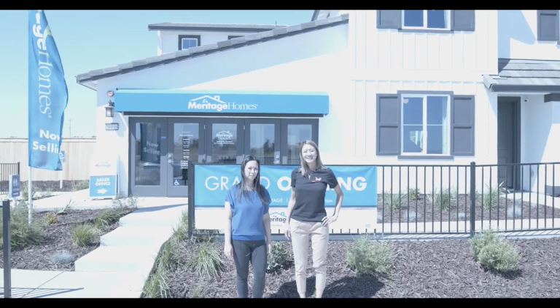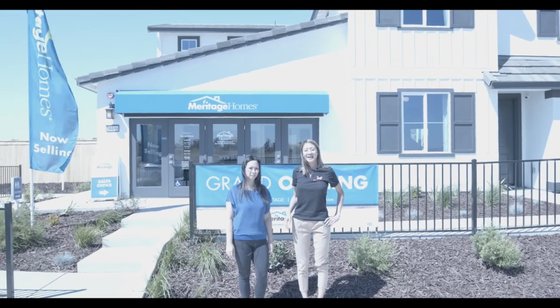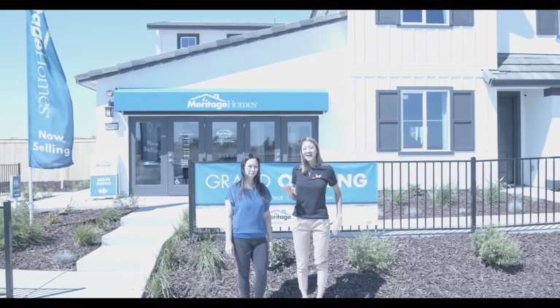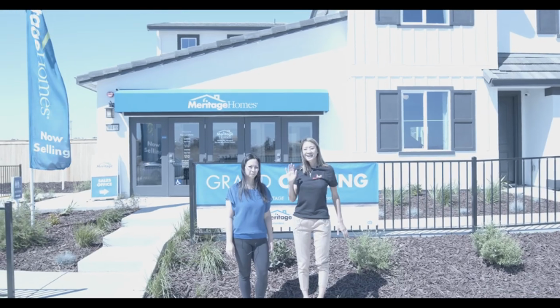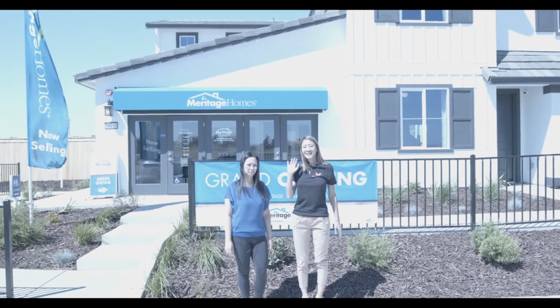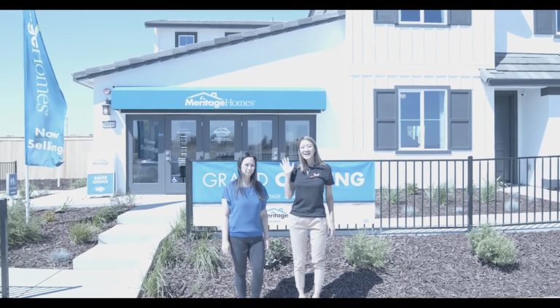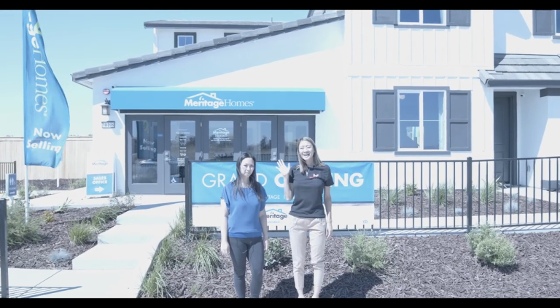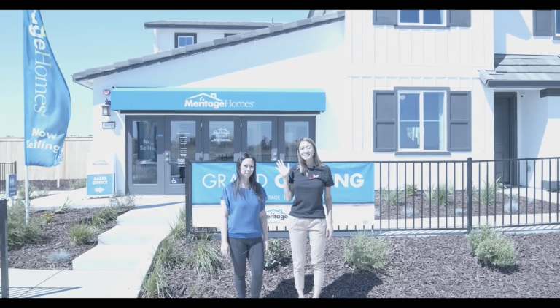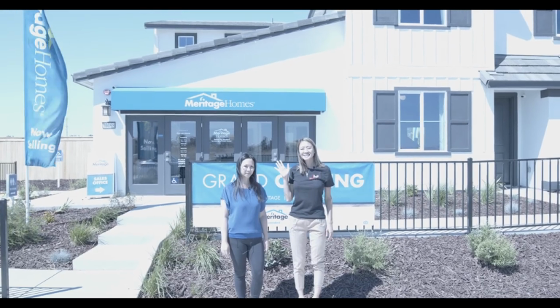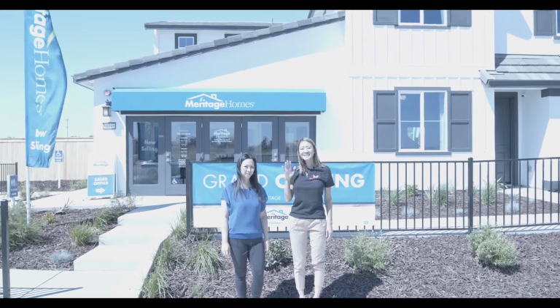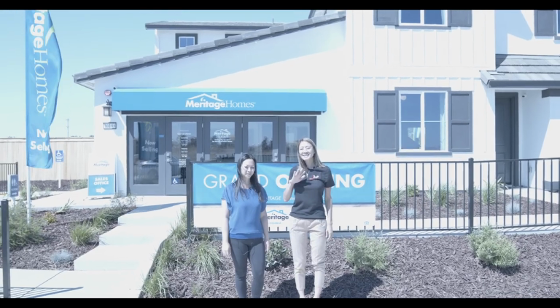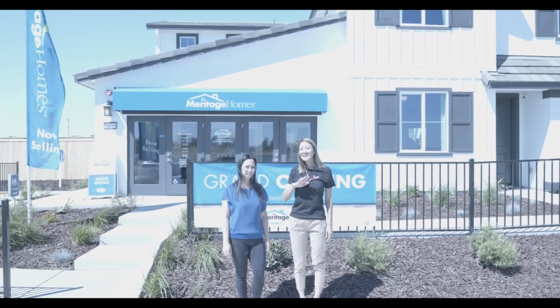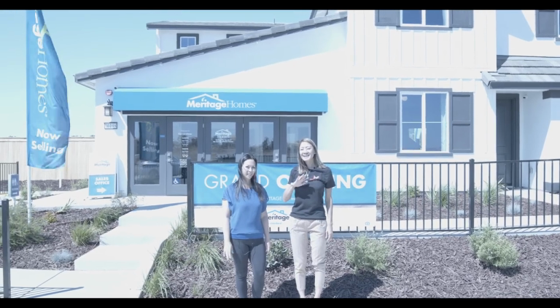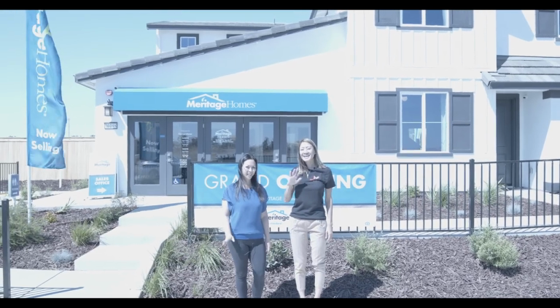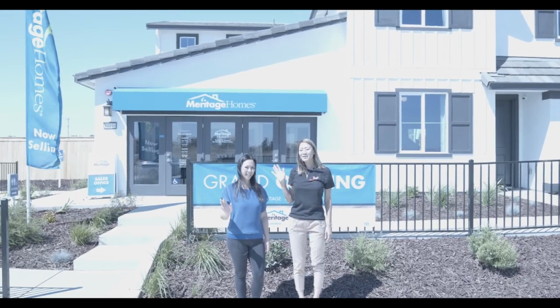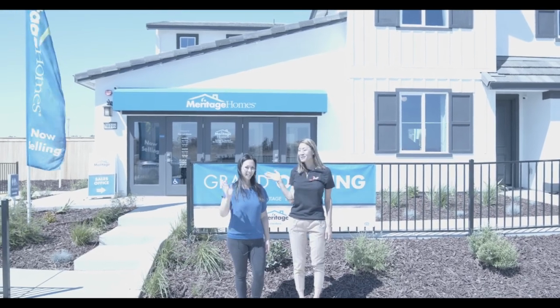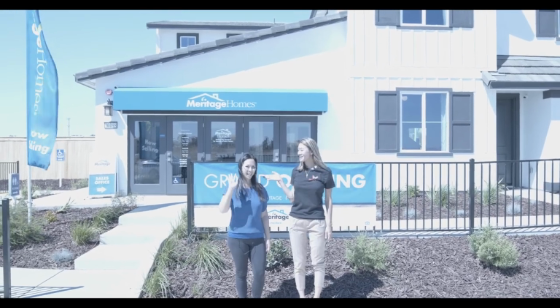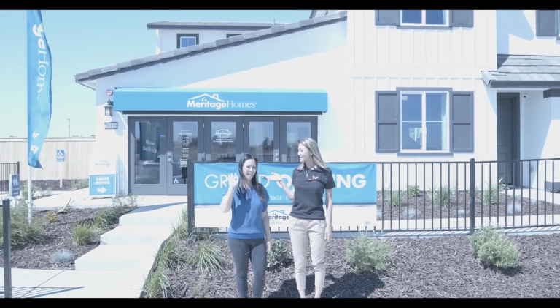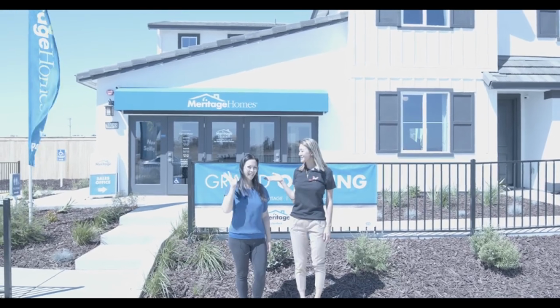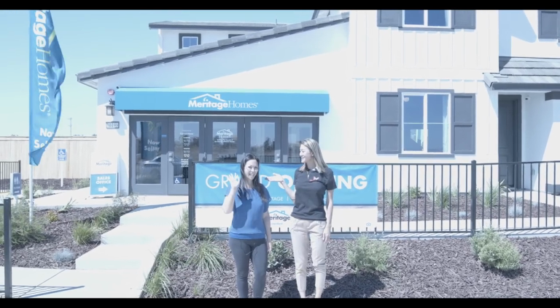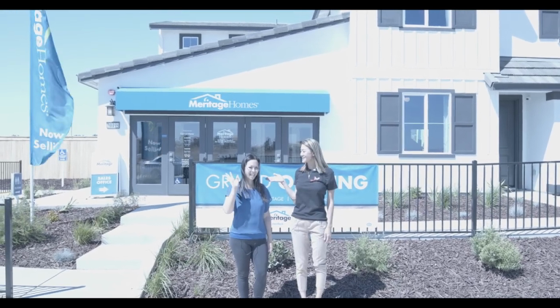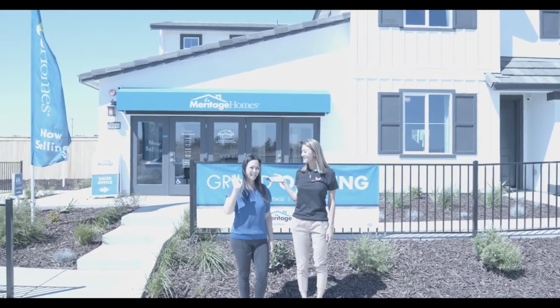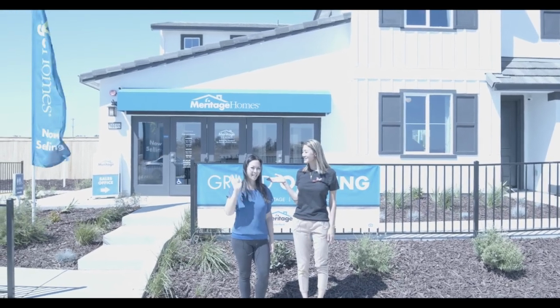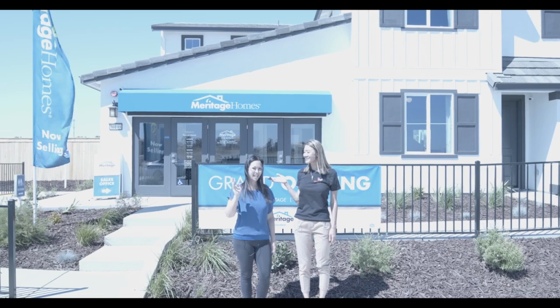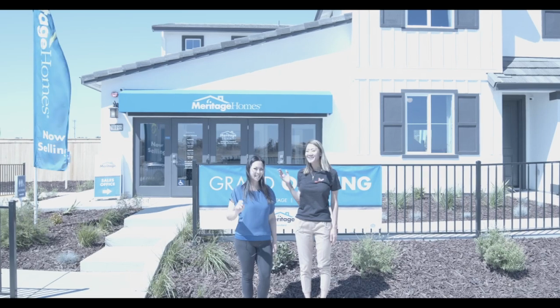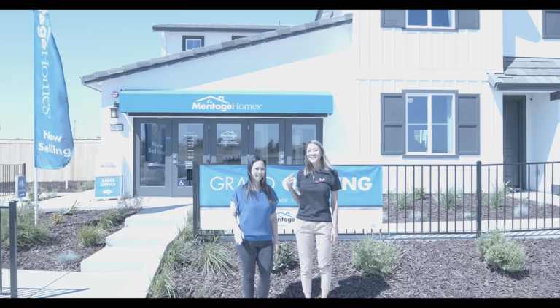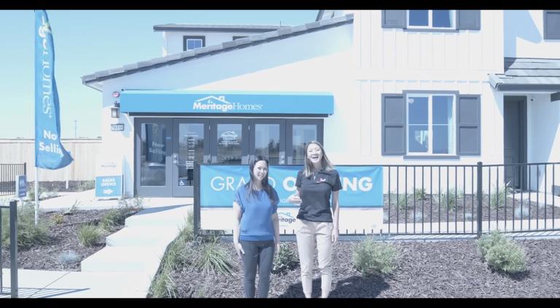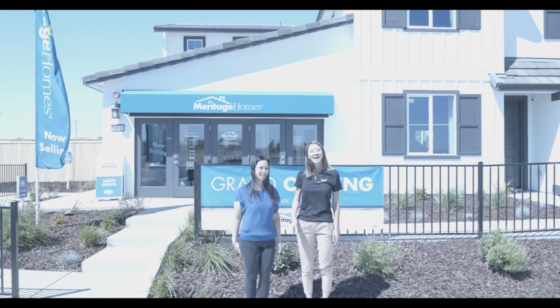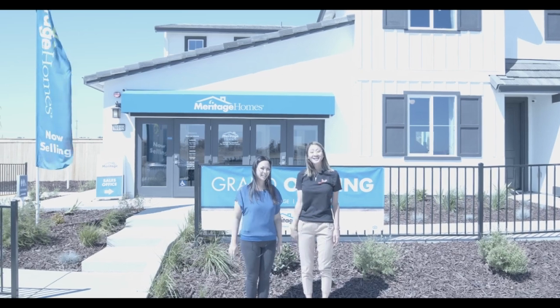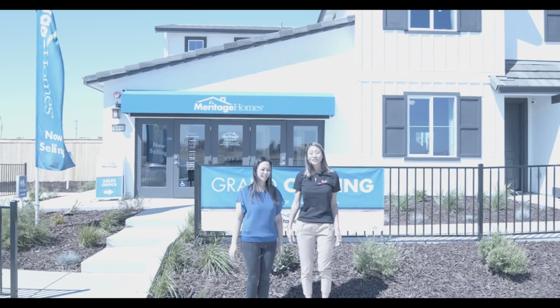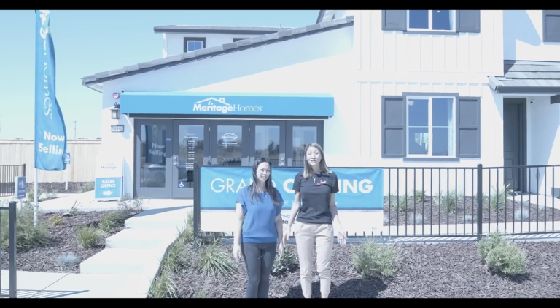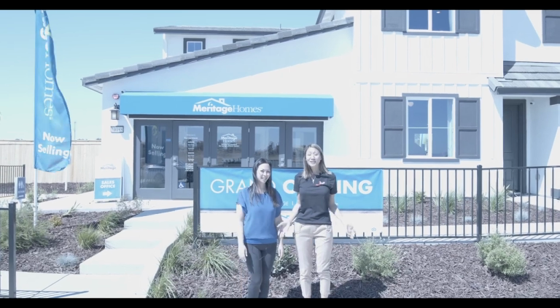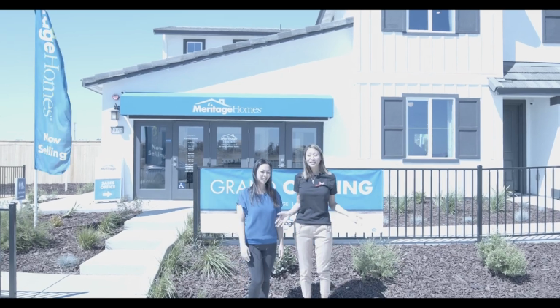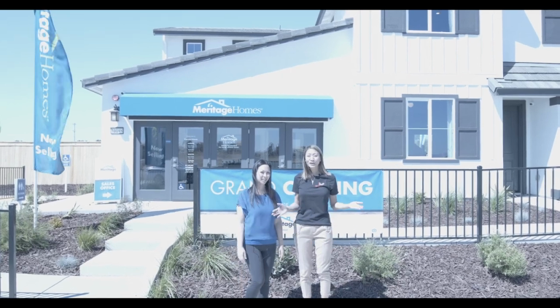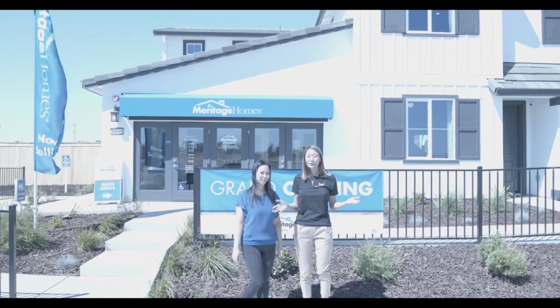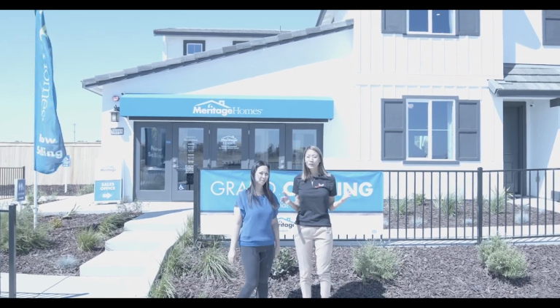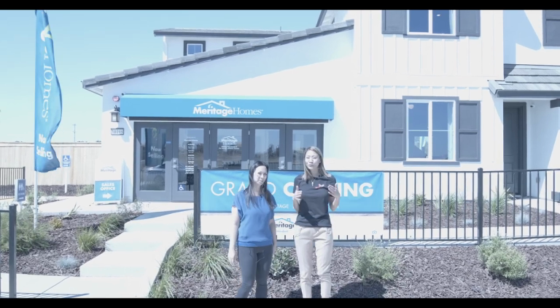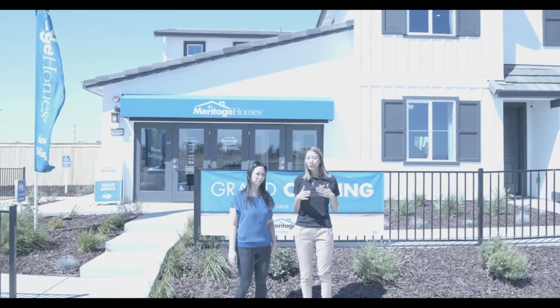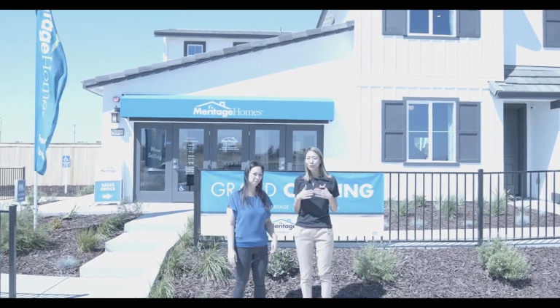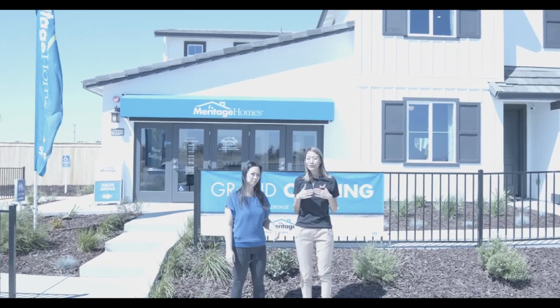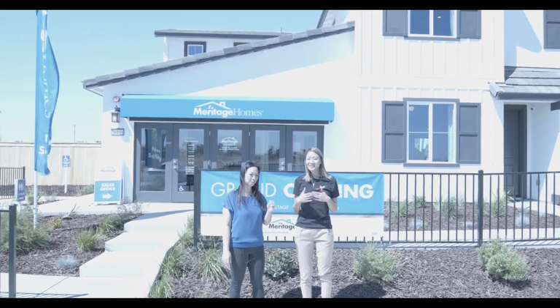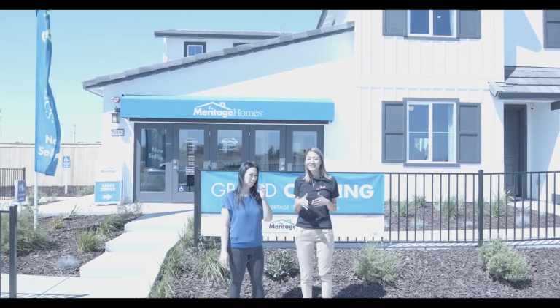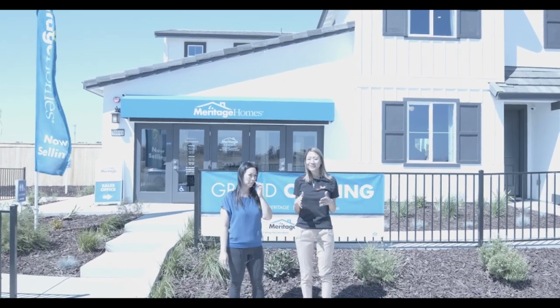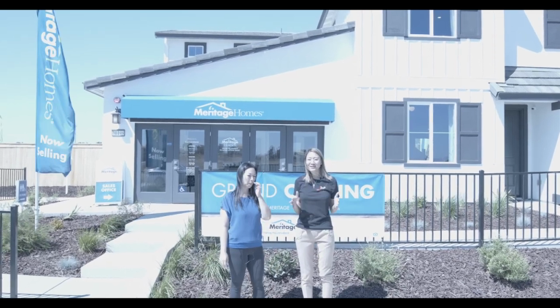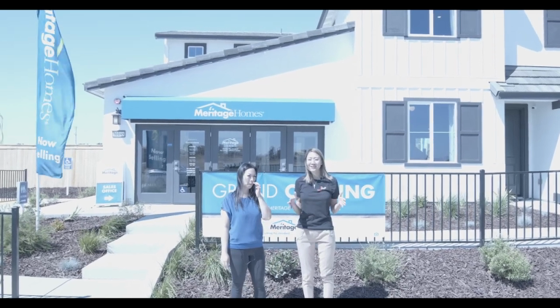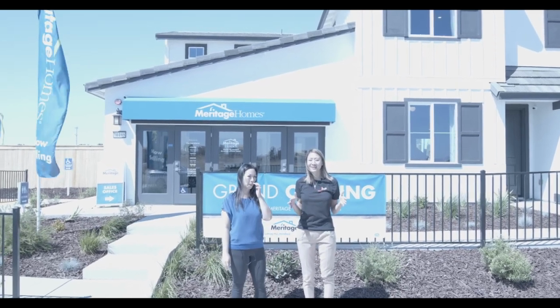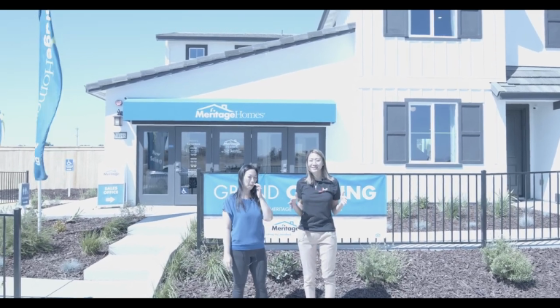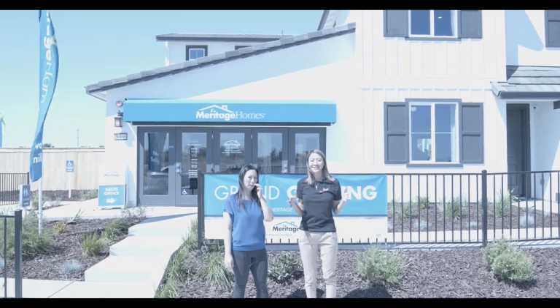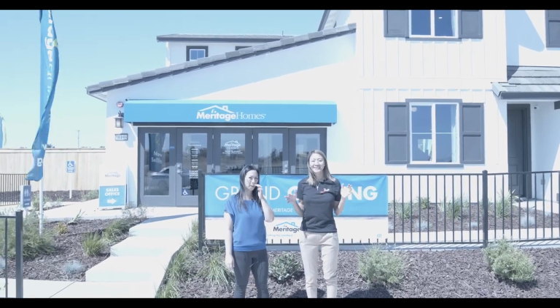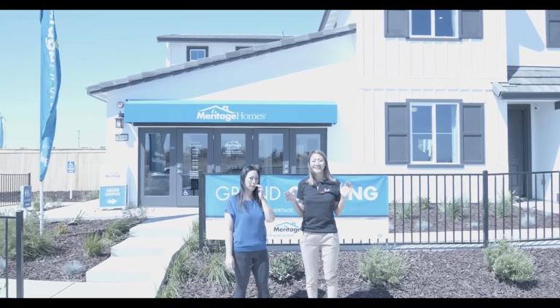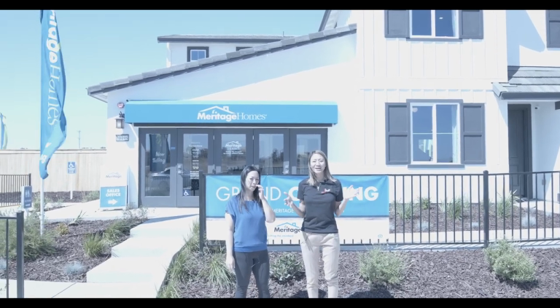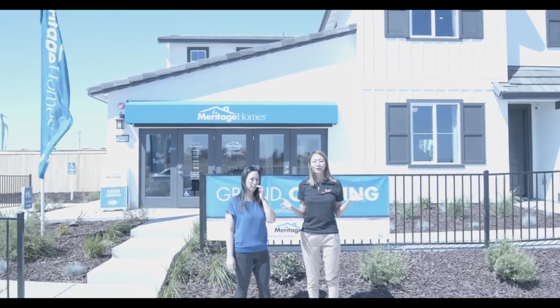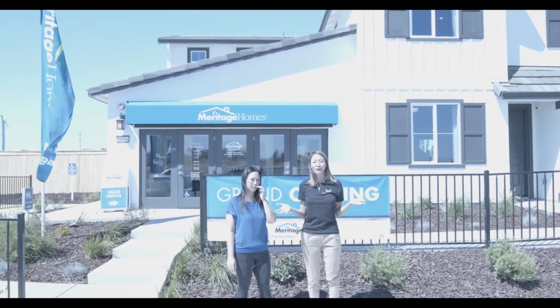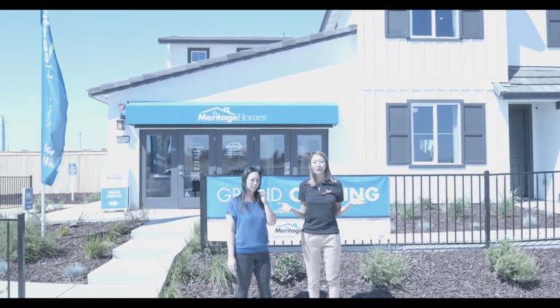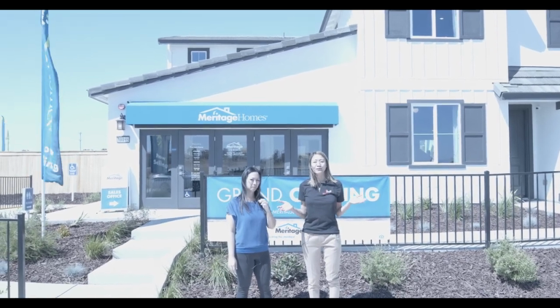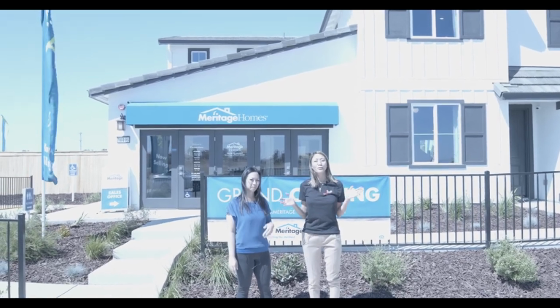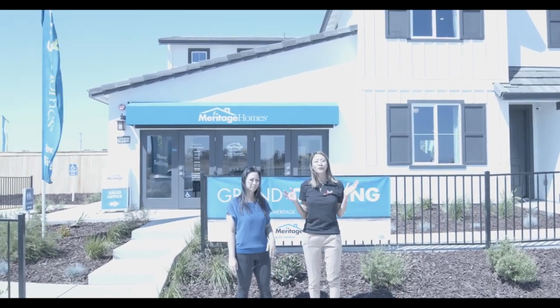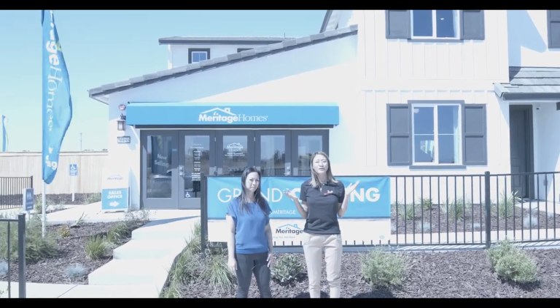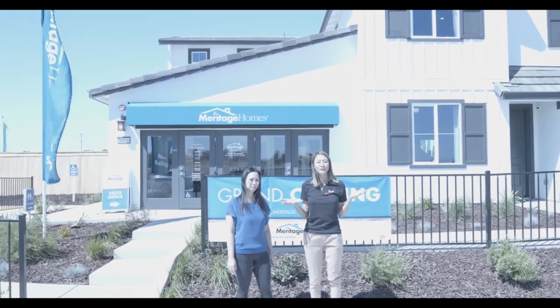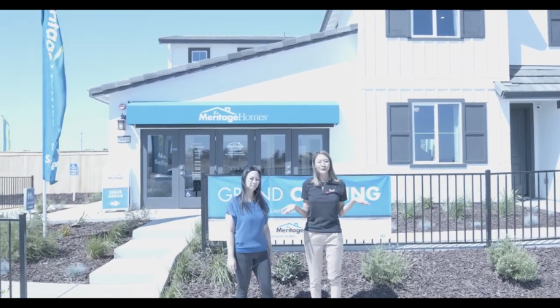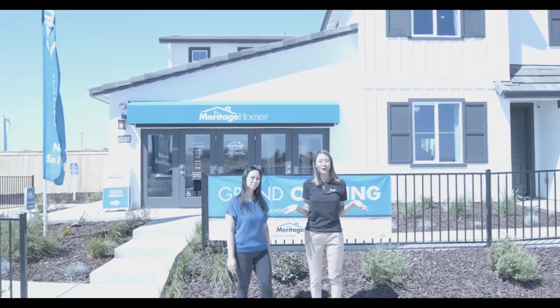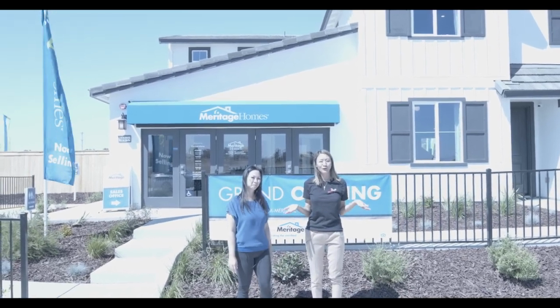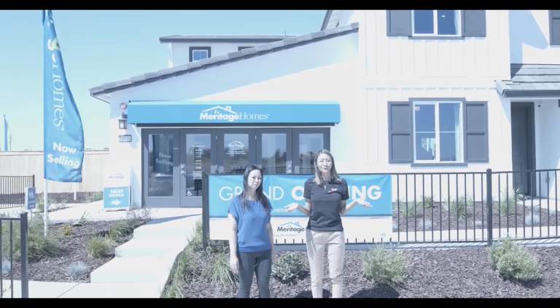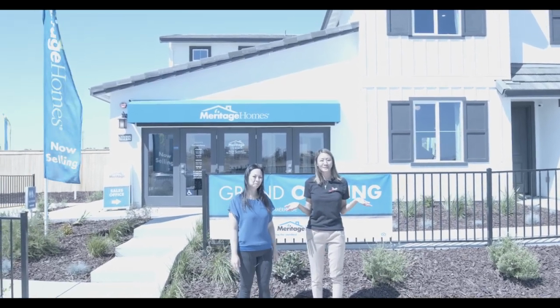Hi guys, Nikki and Amy here. Hi. We just want to let you know what's really going on in Elk Grove with new homes.